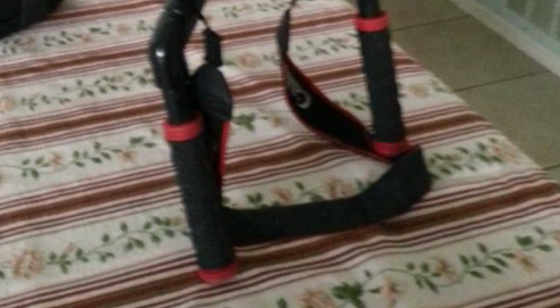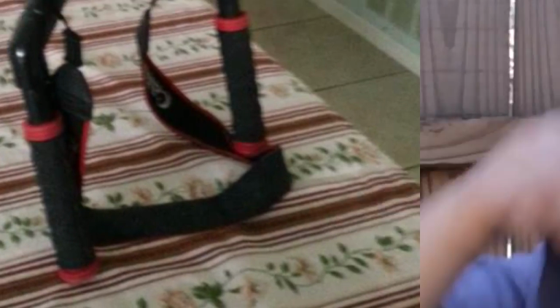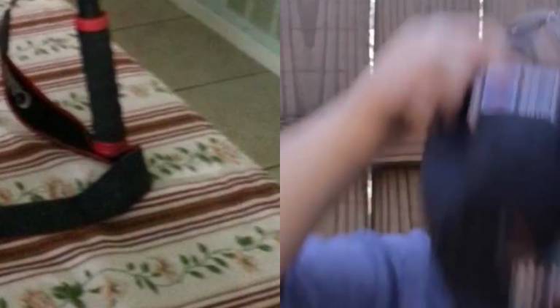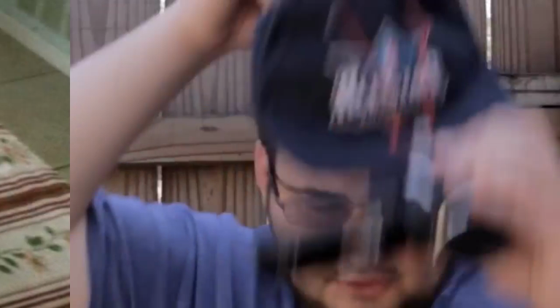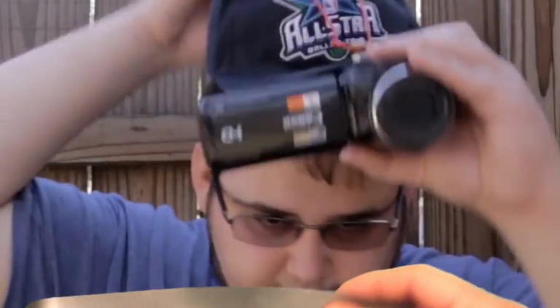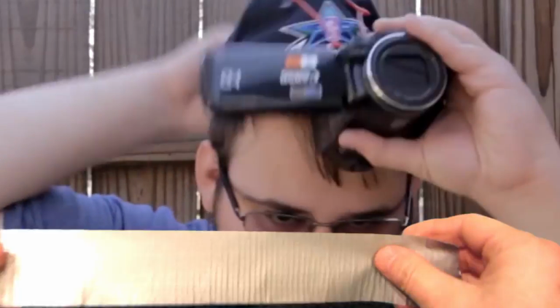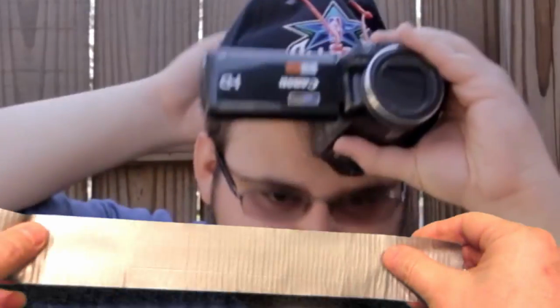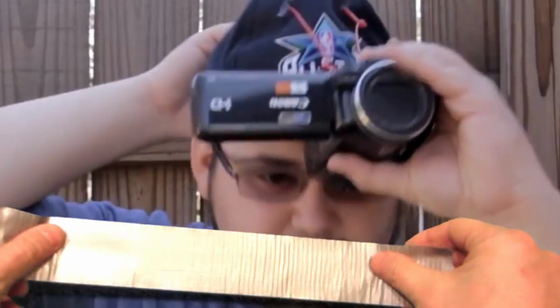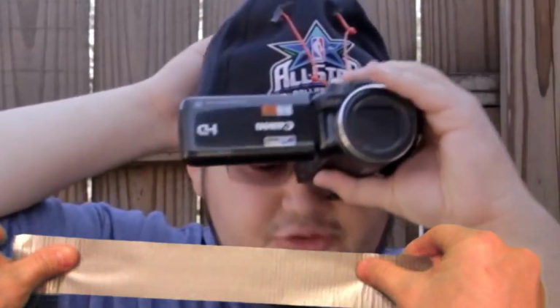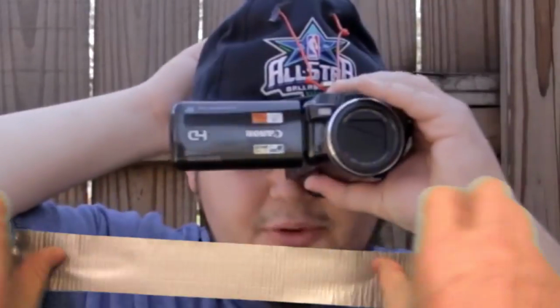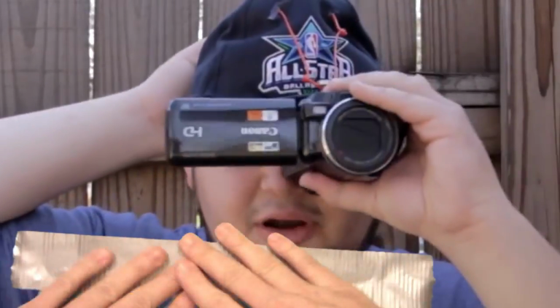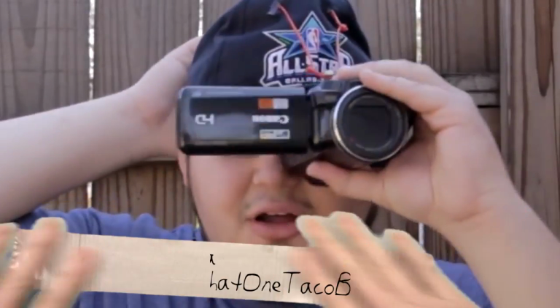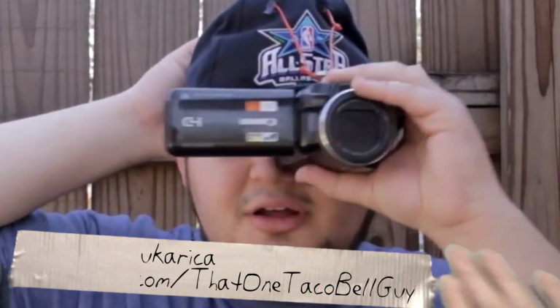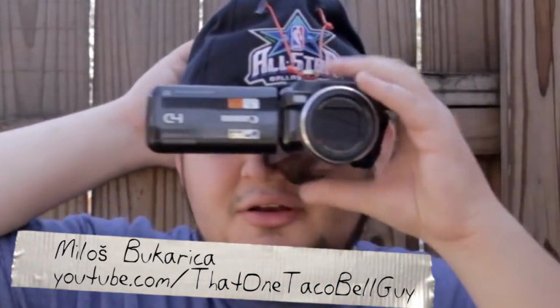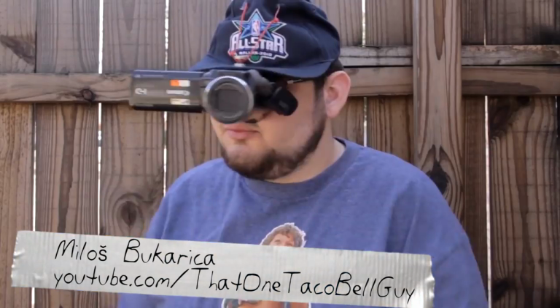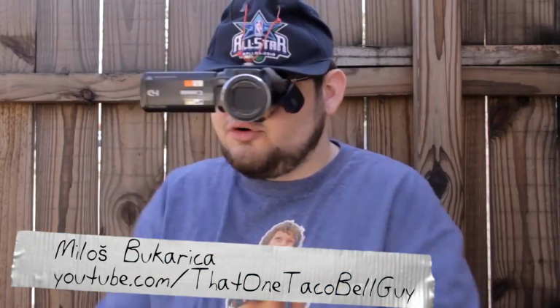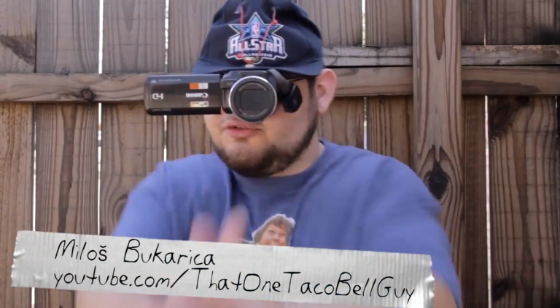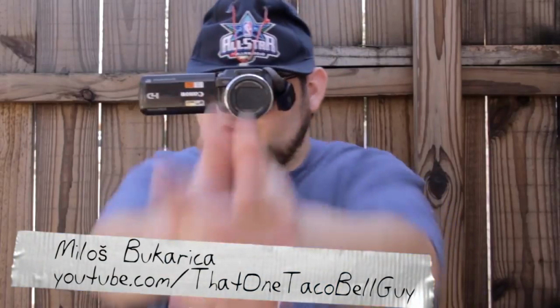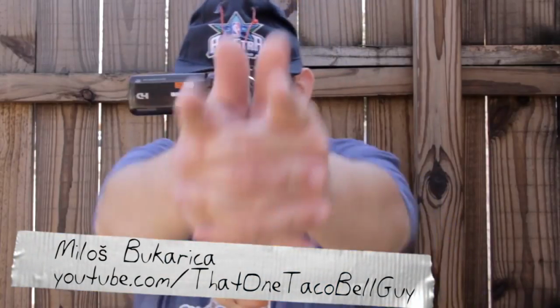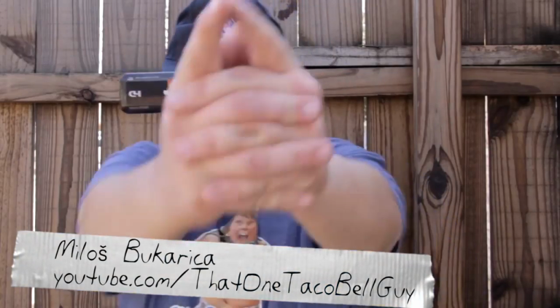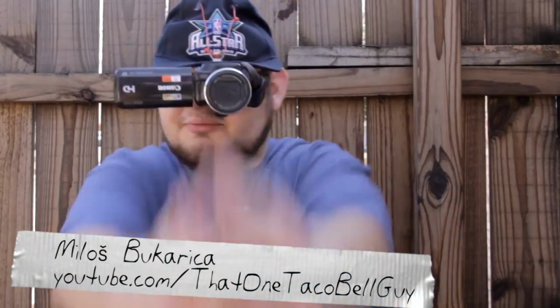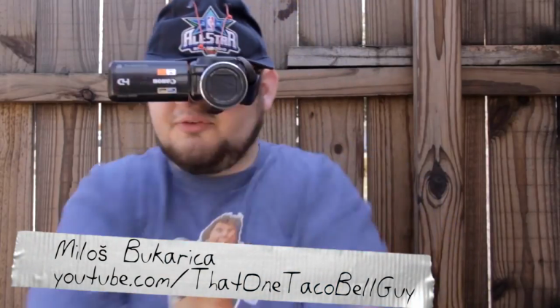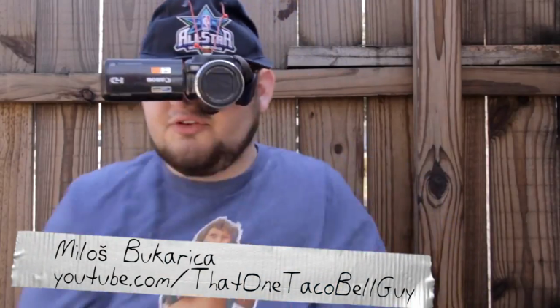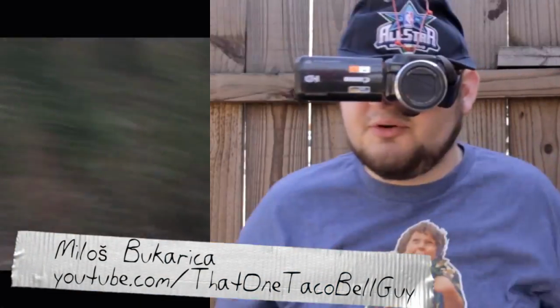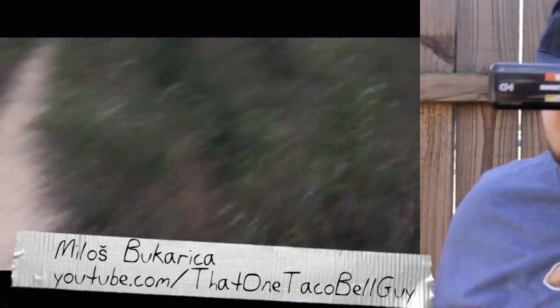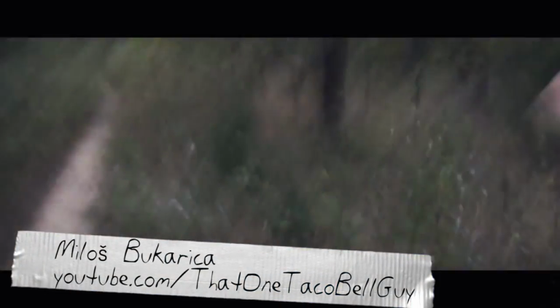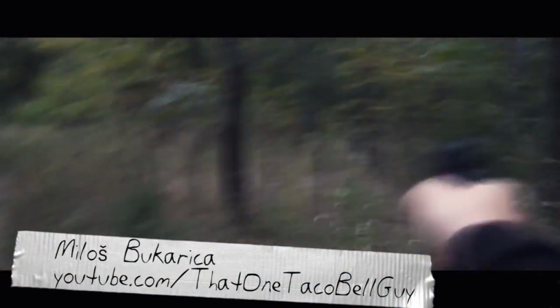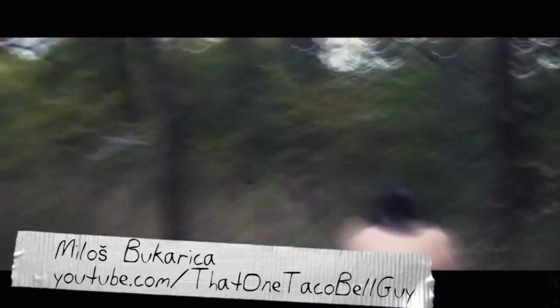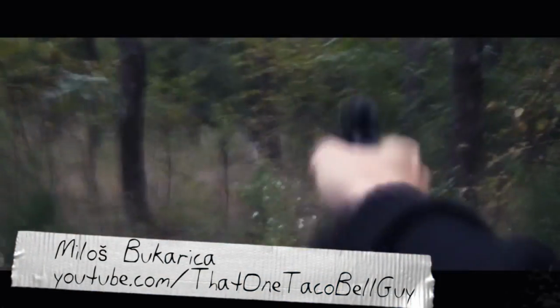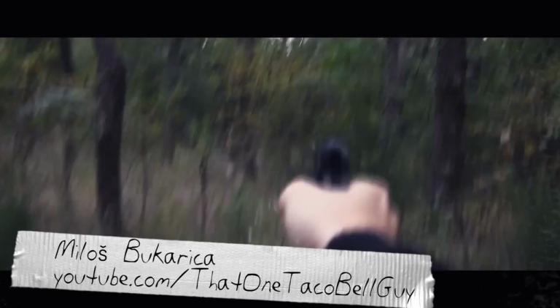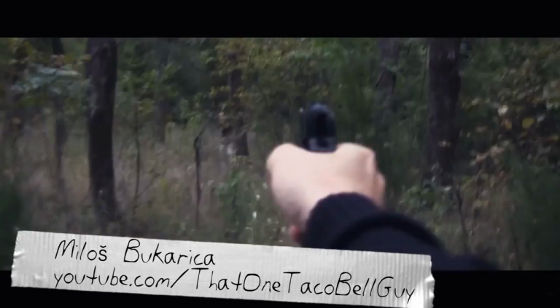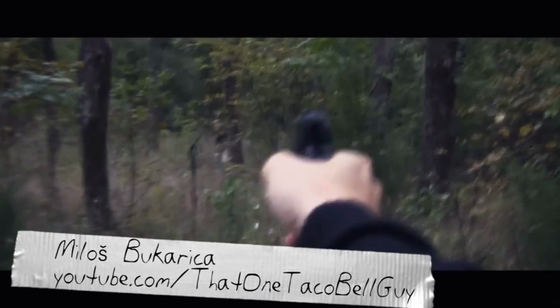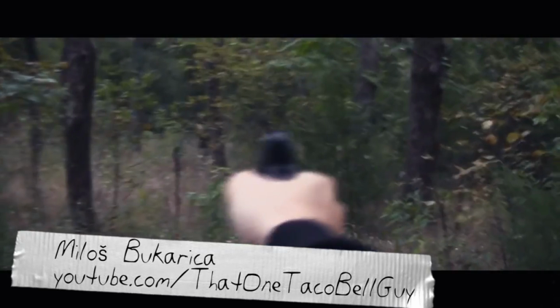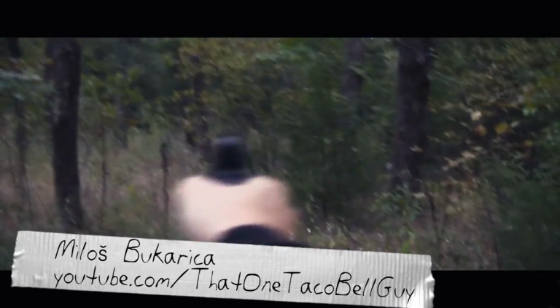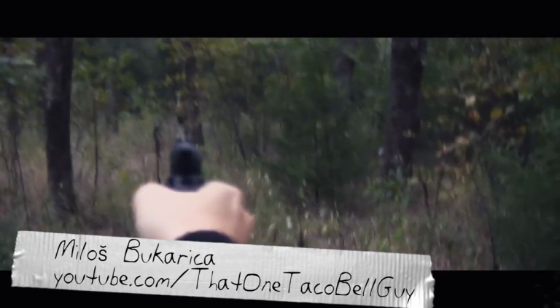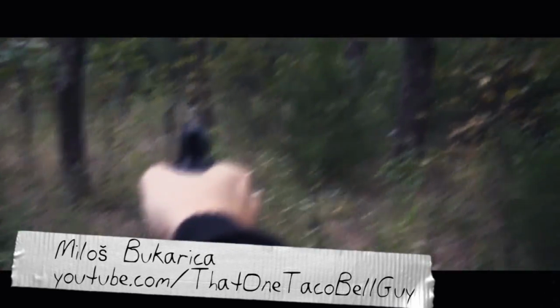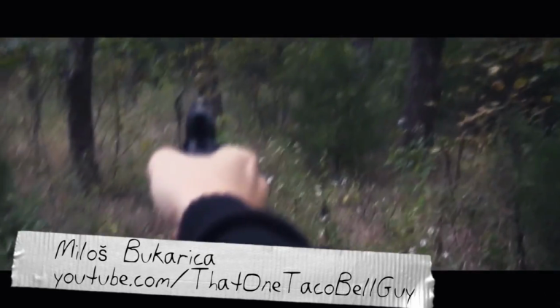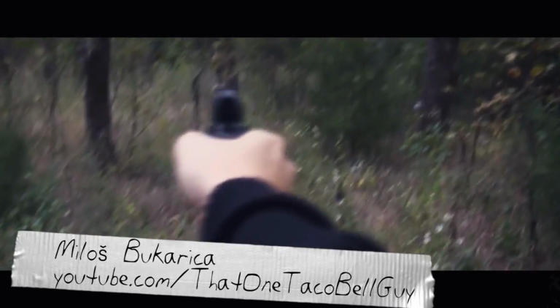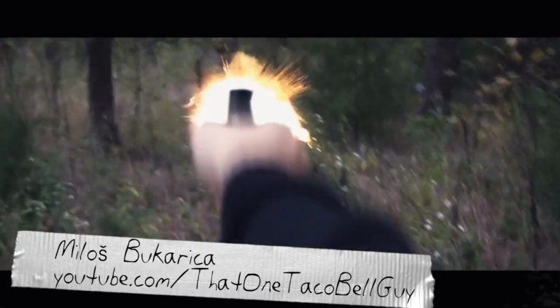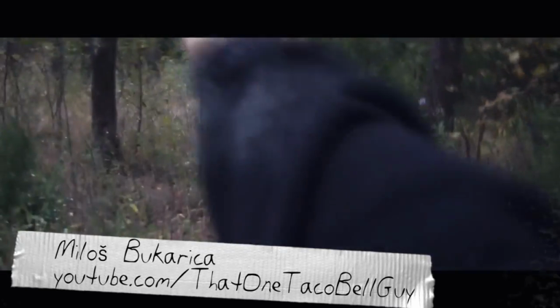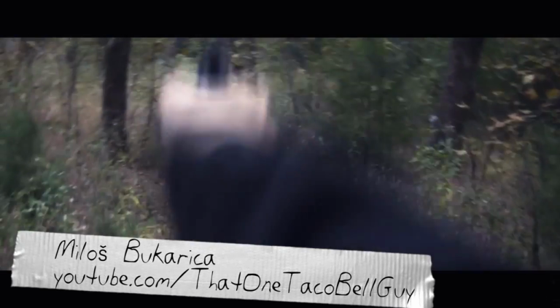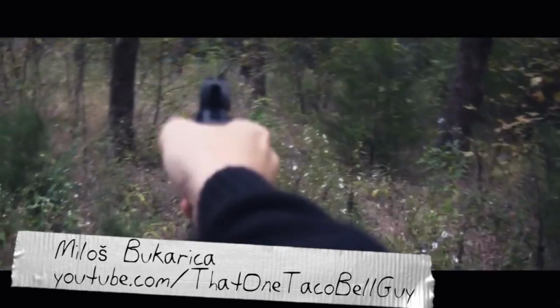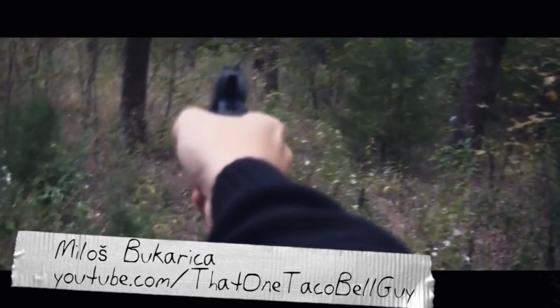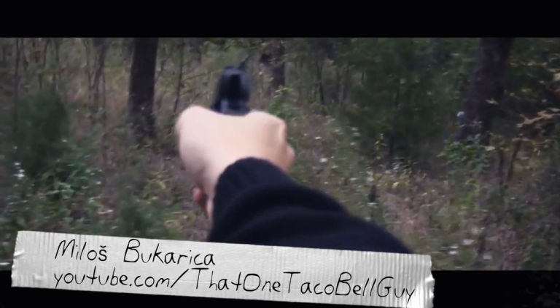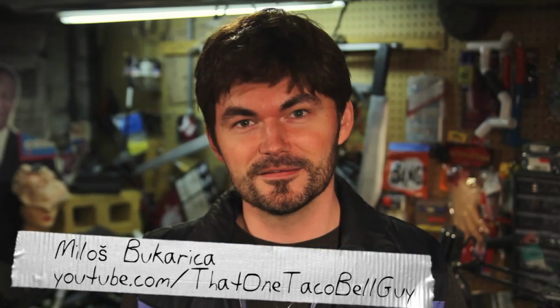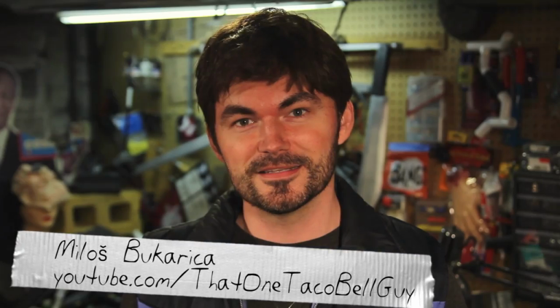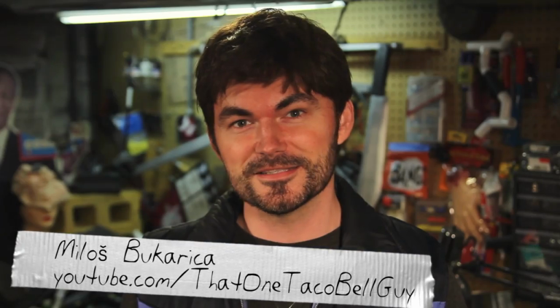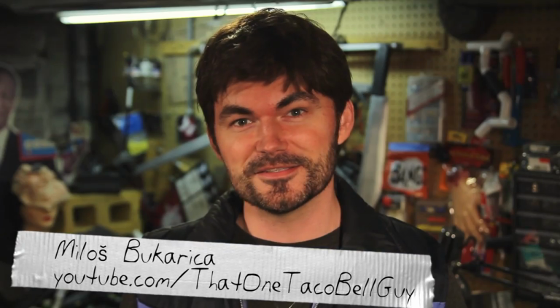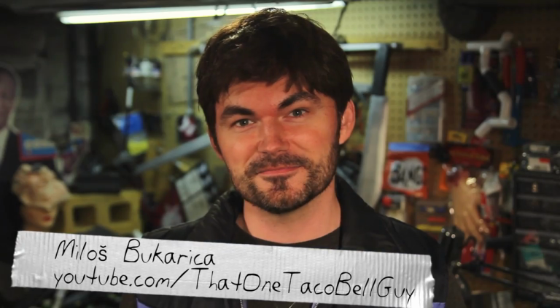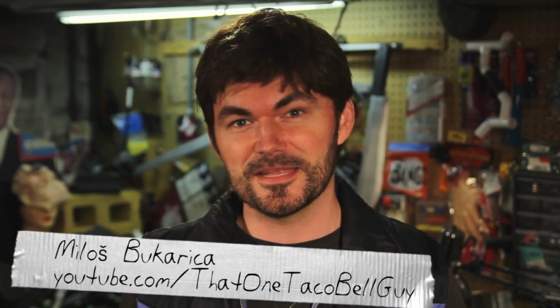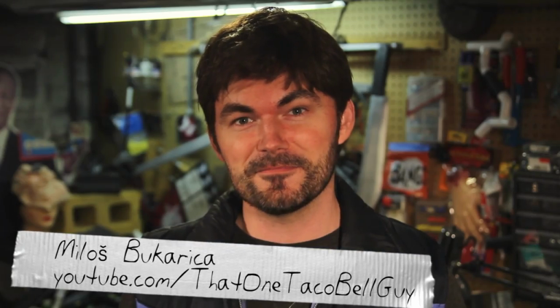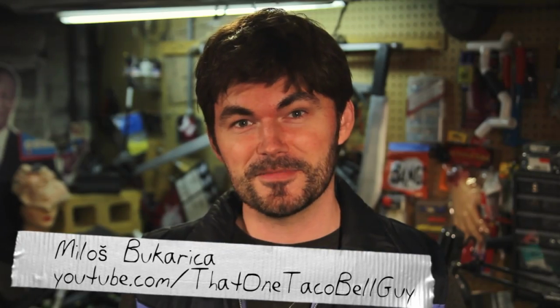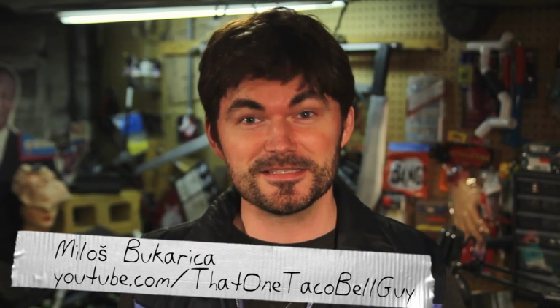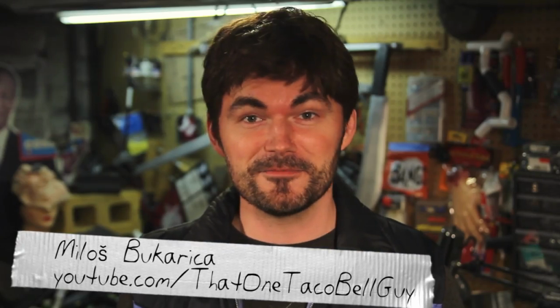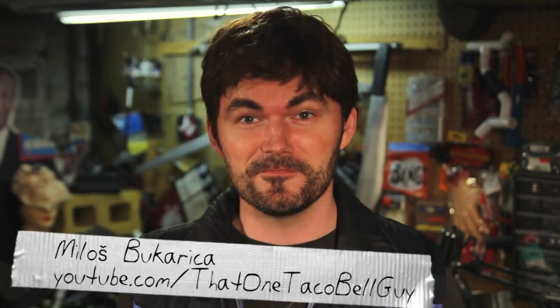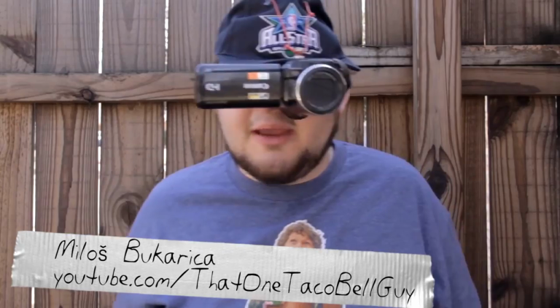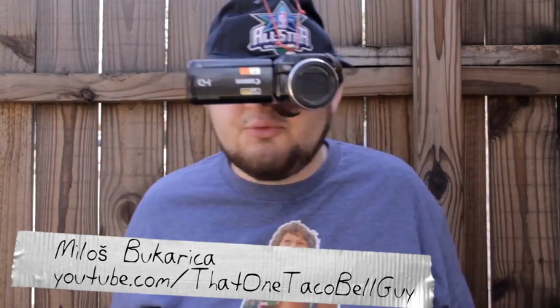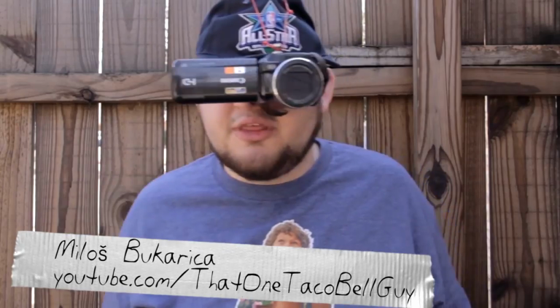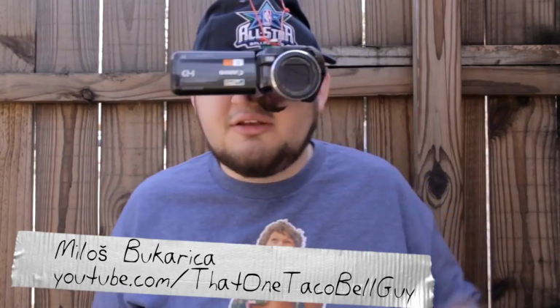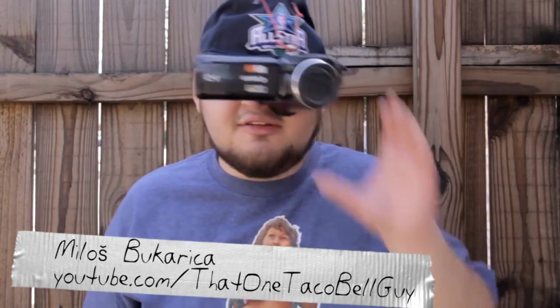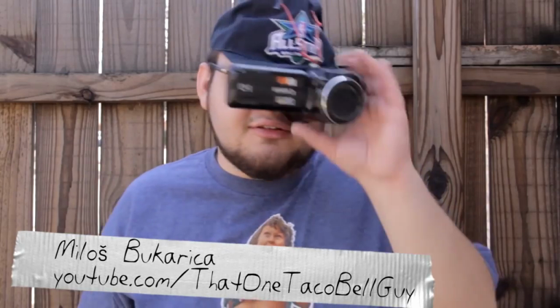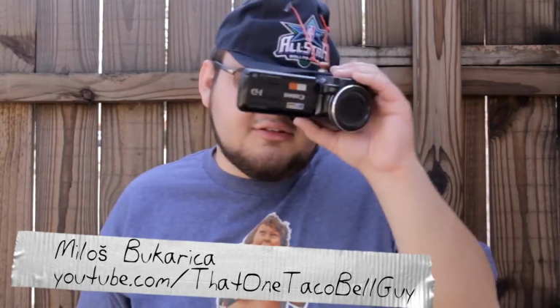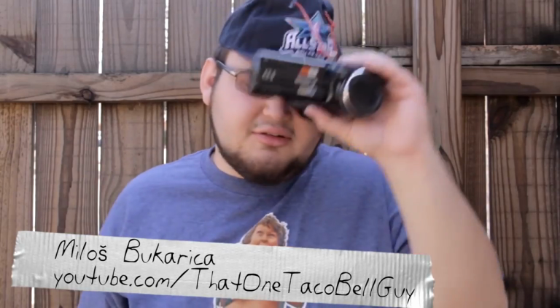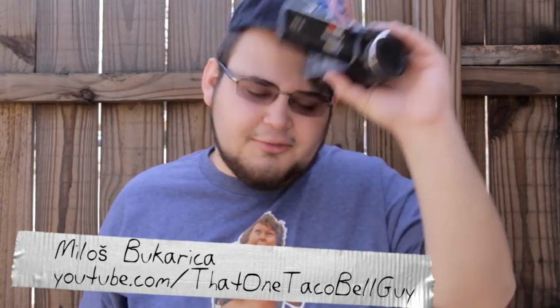You can check out some of Miloš's videos on youtube.com slash That One Taco Bell Guy. That's his name — That One Taco Bell Guy.